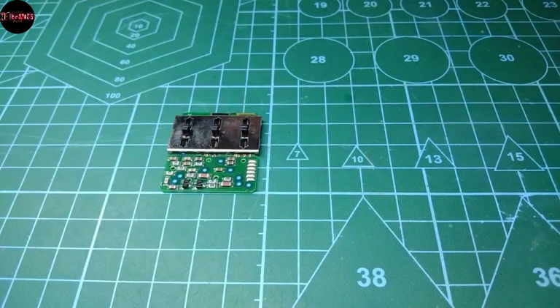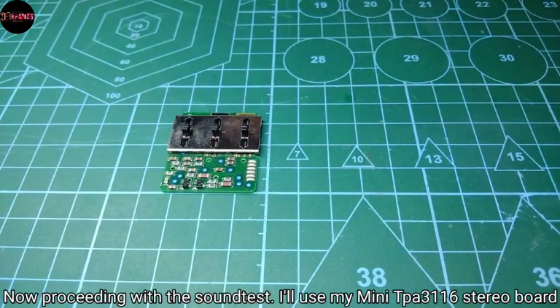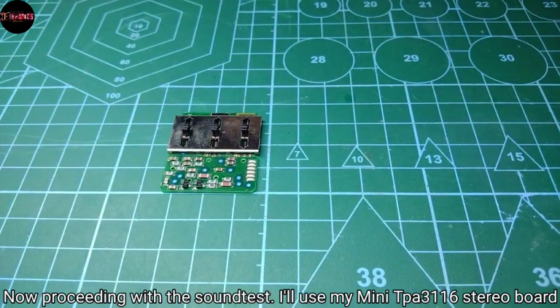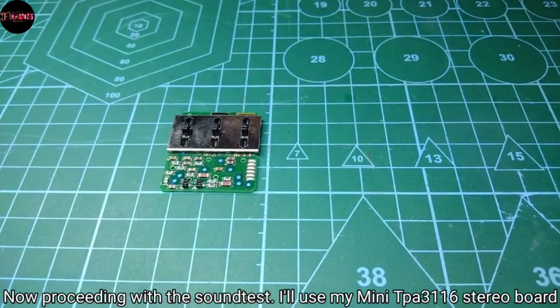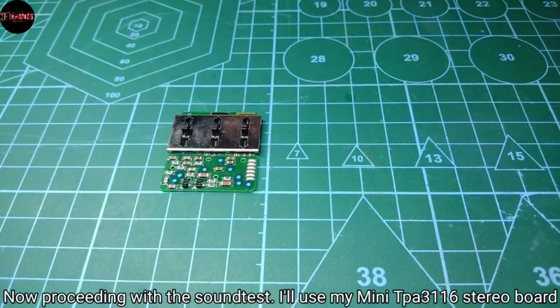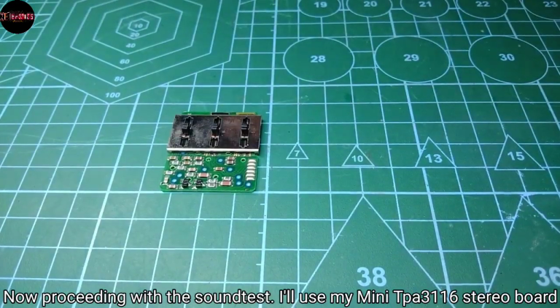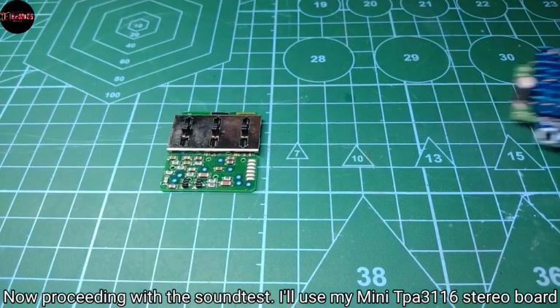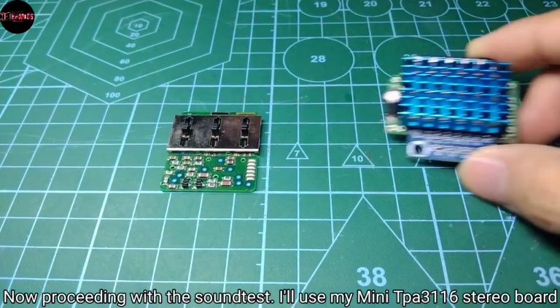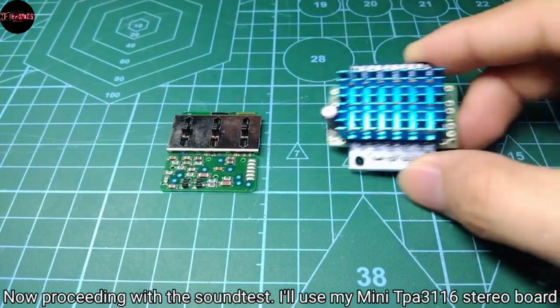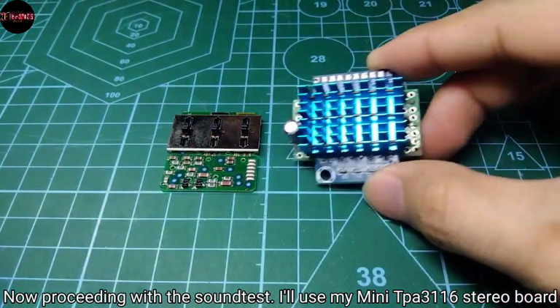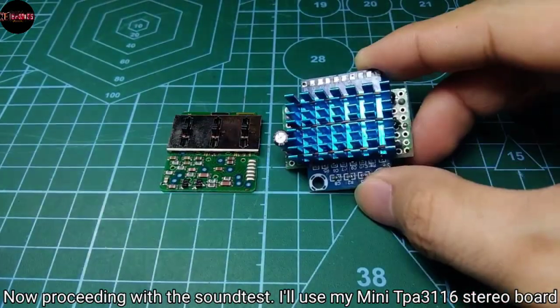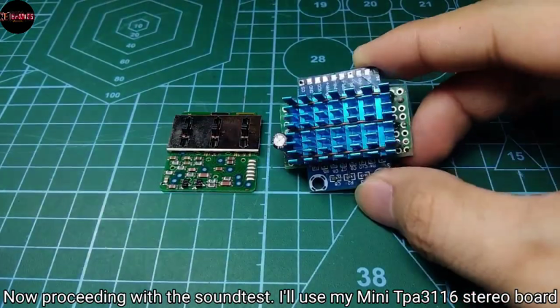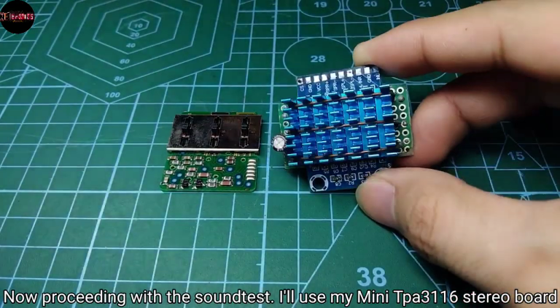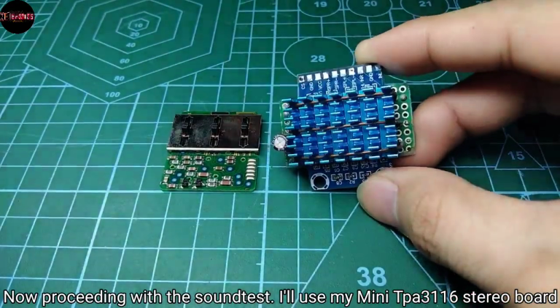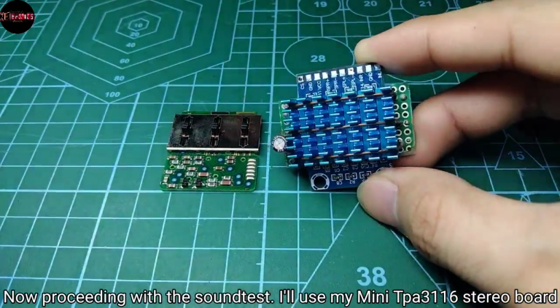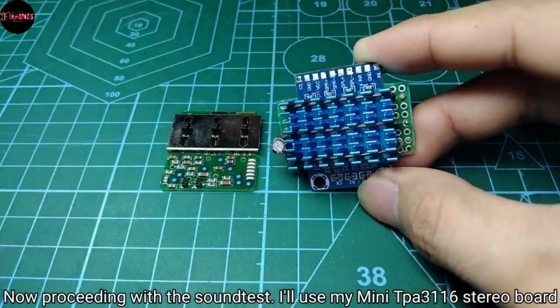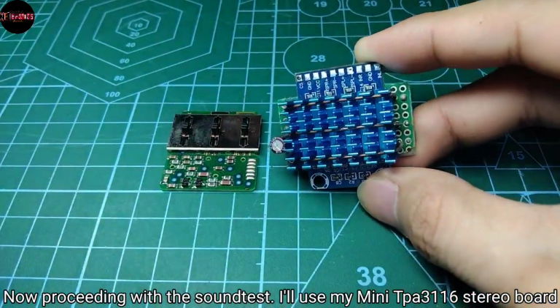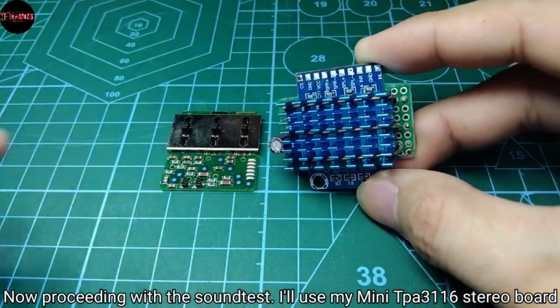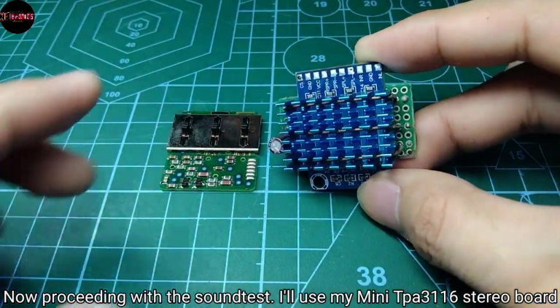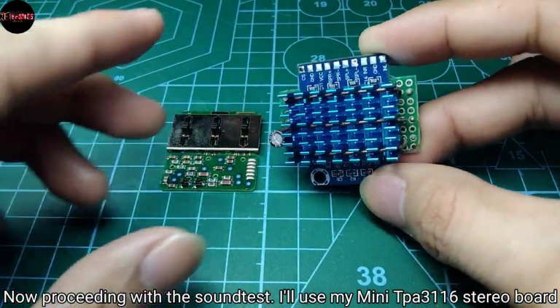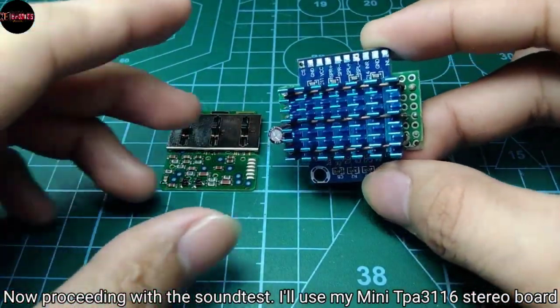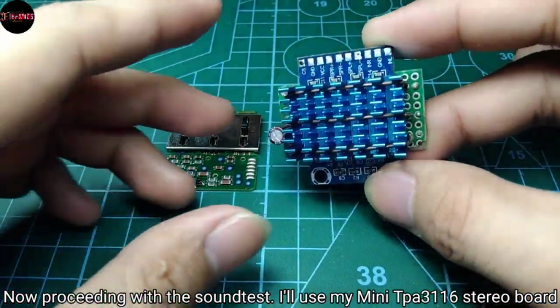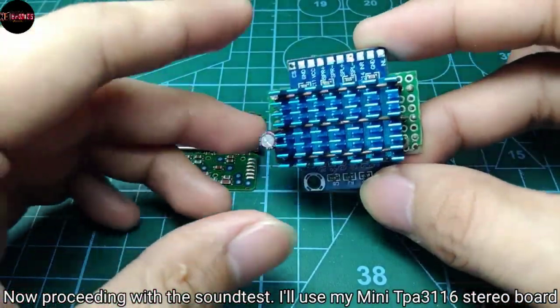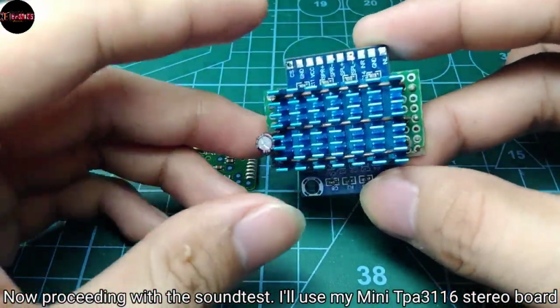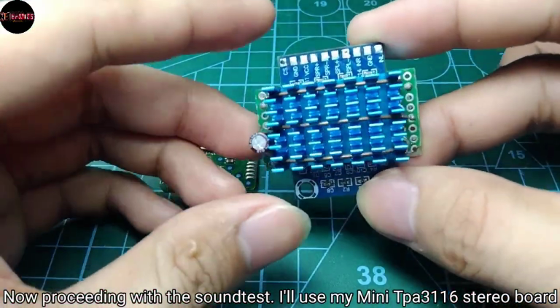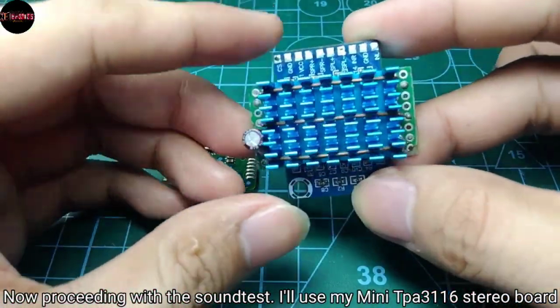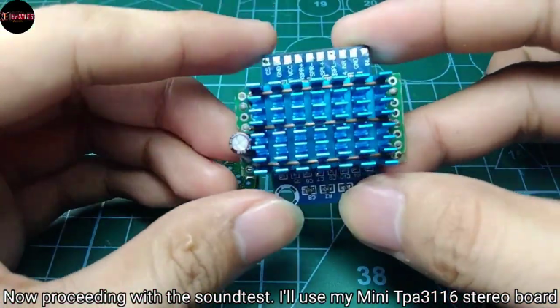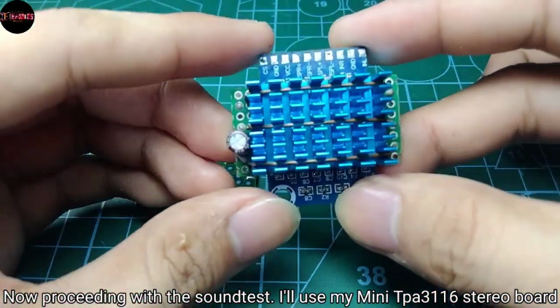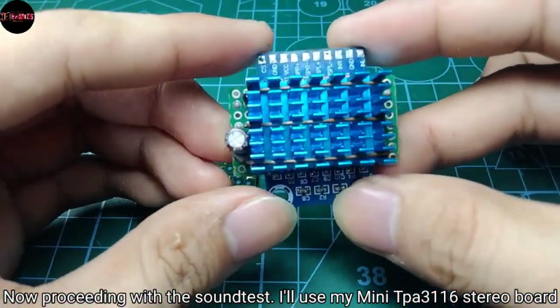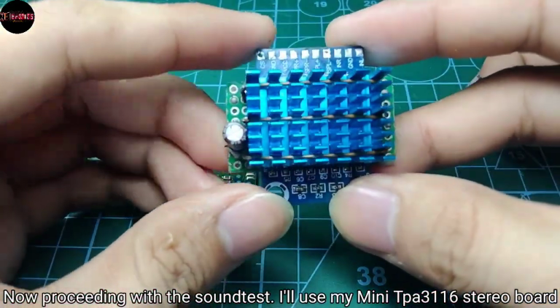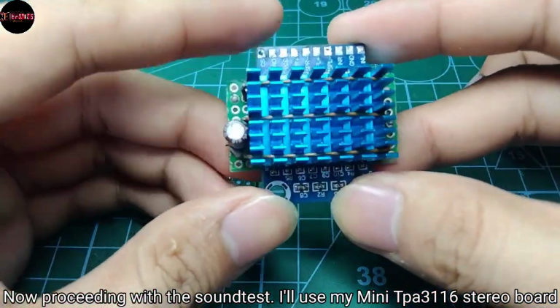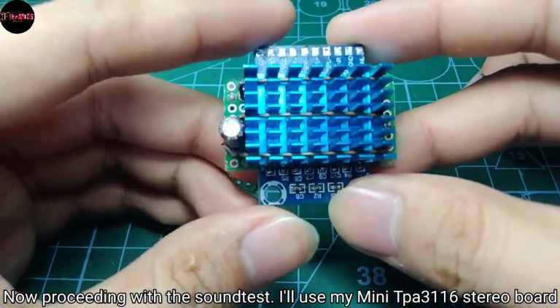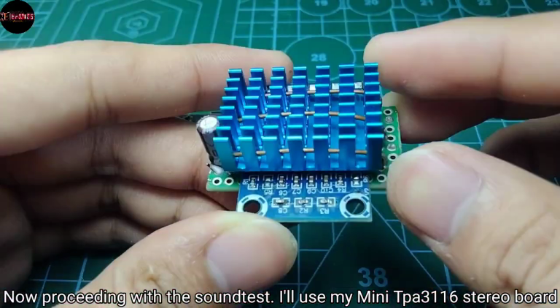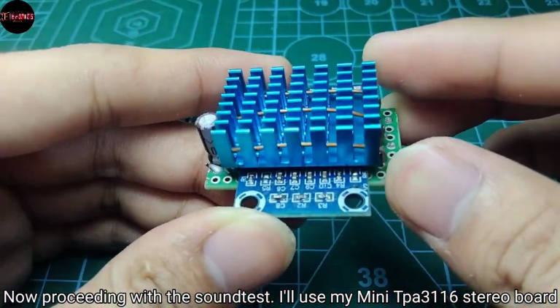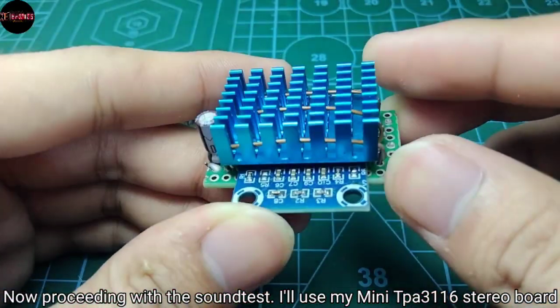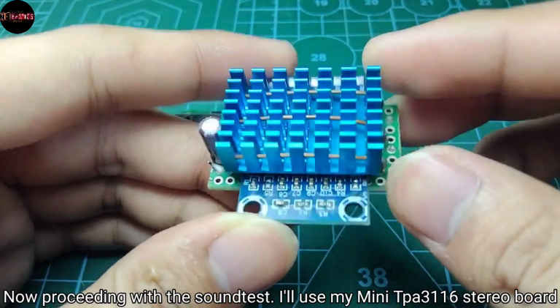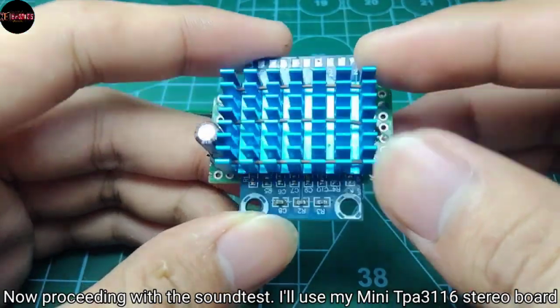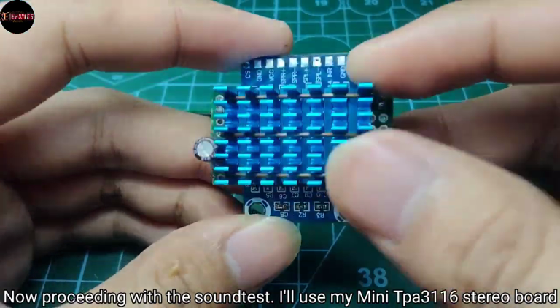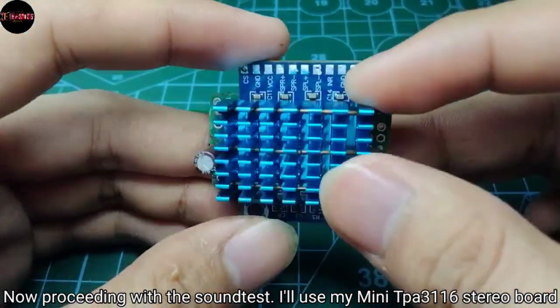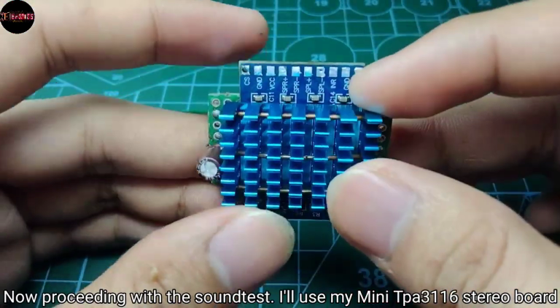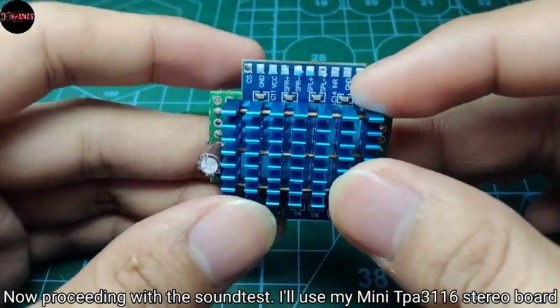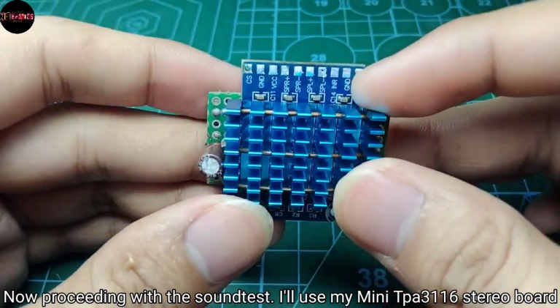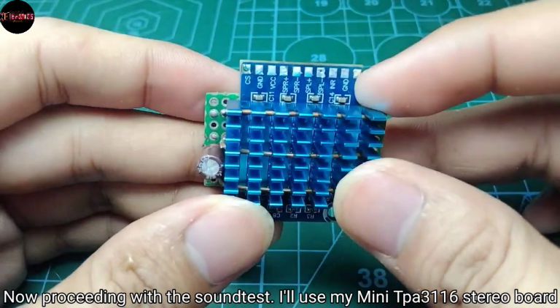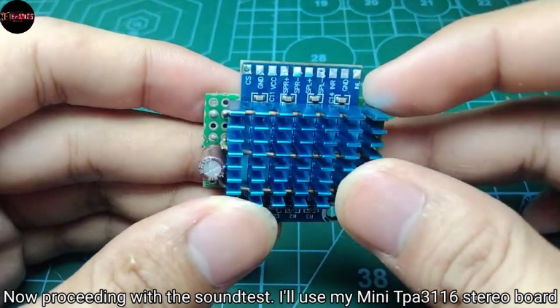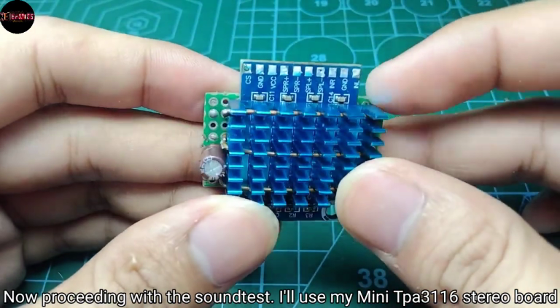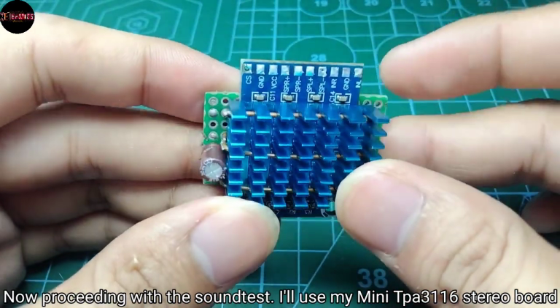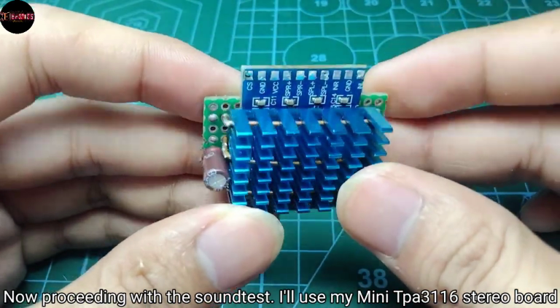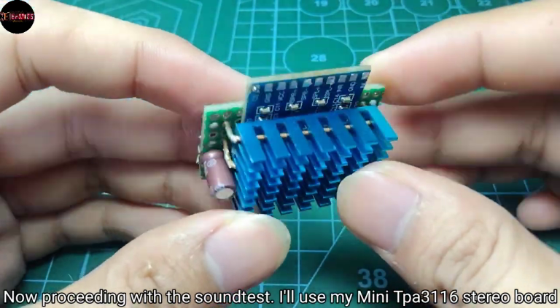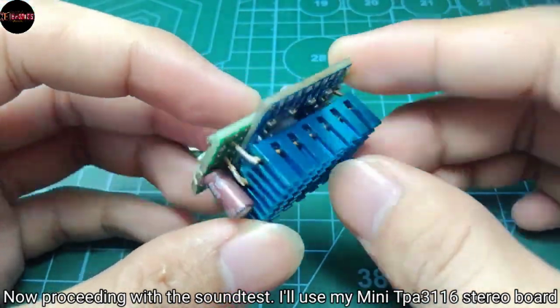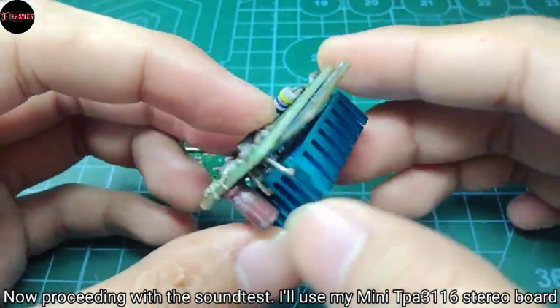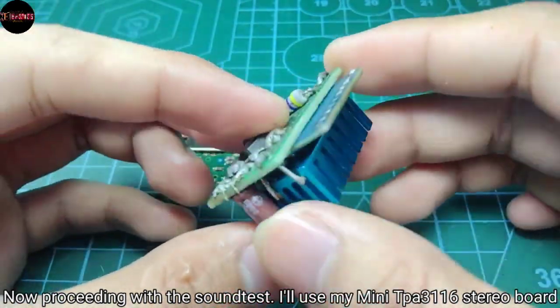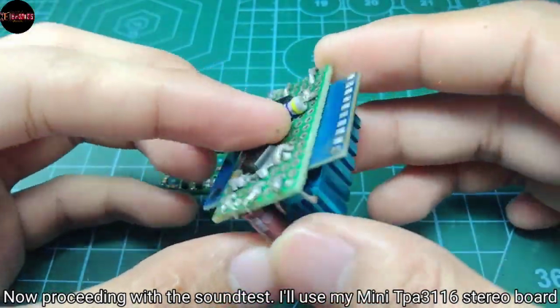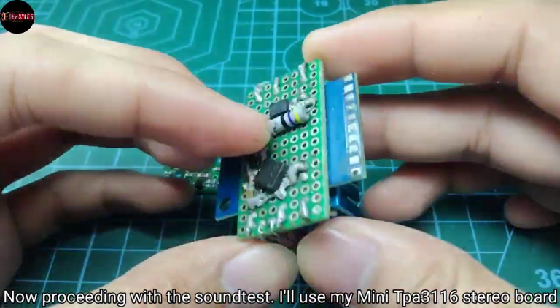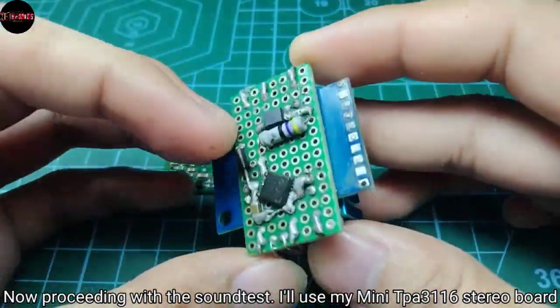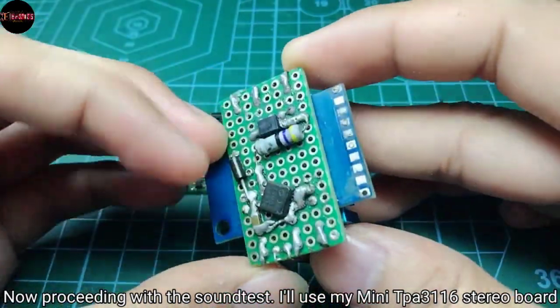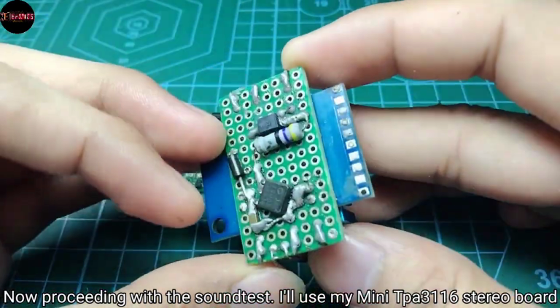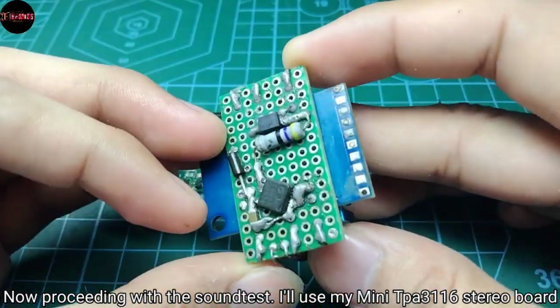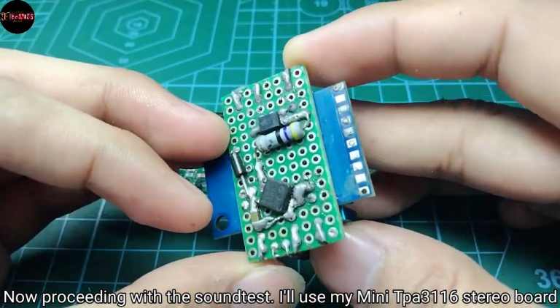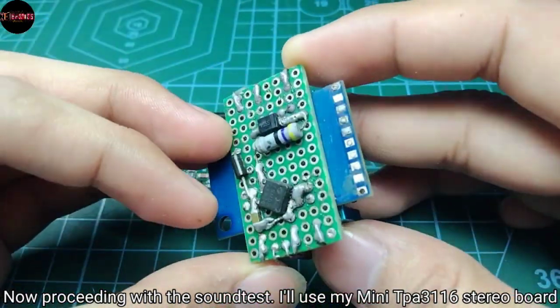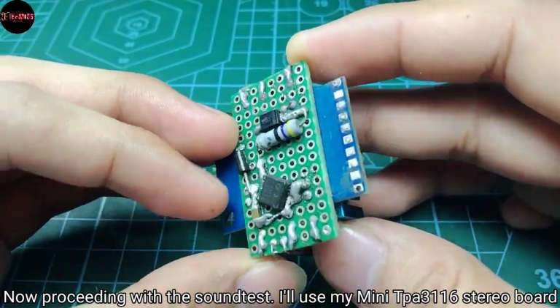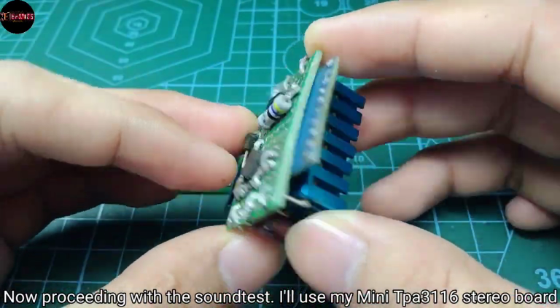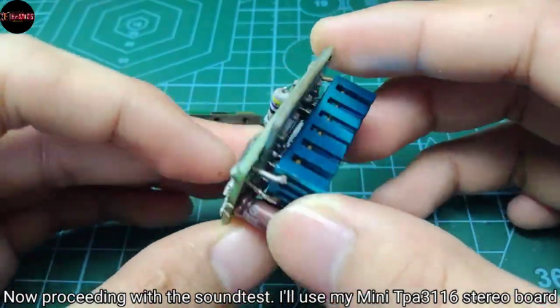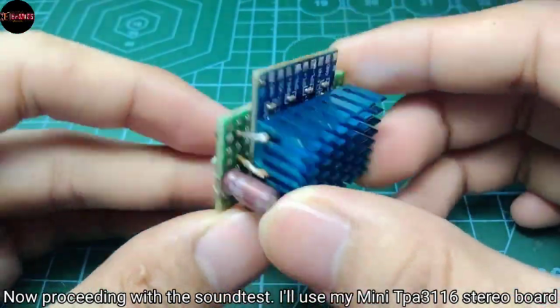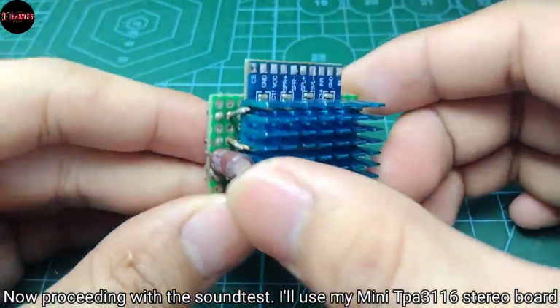Now proceeding with the sound test, I'll use my mini TPA 3116 stereo board module.